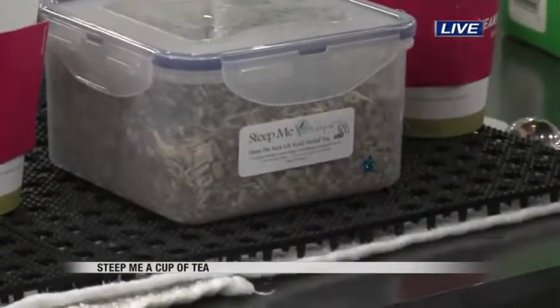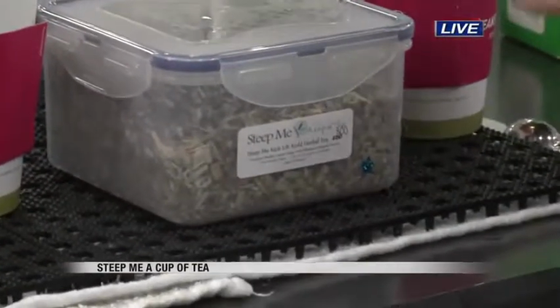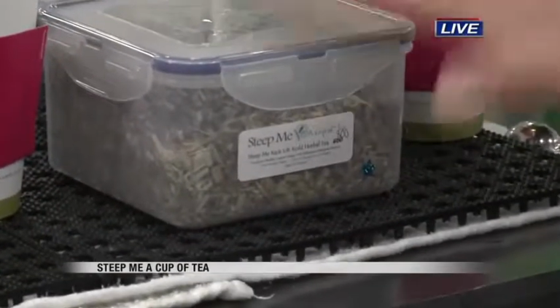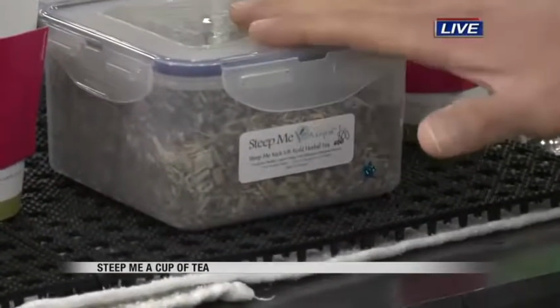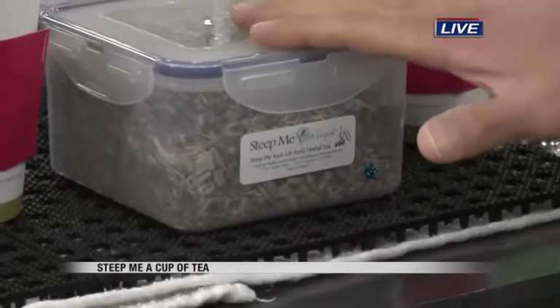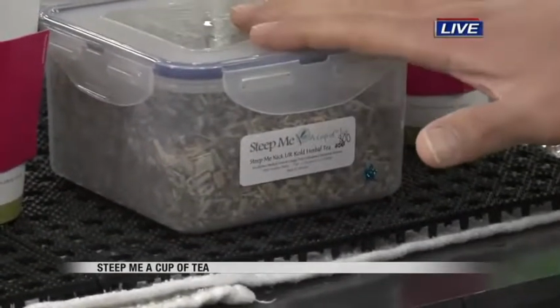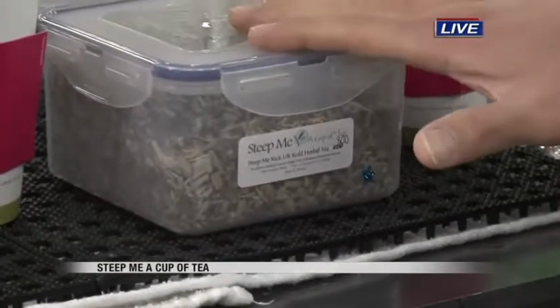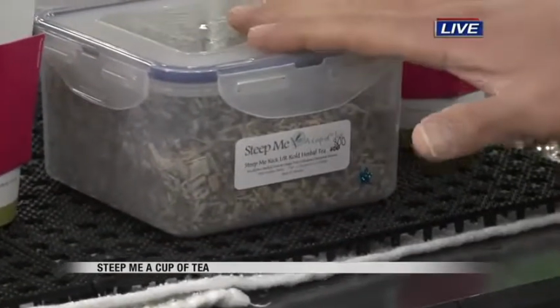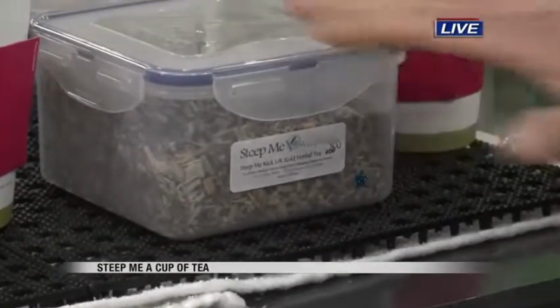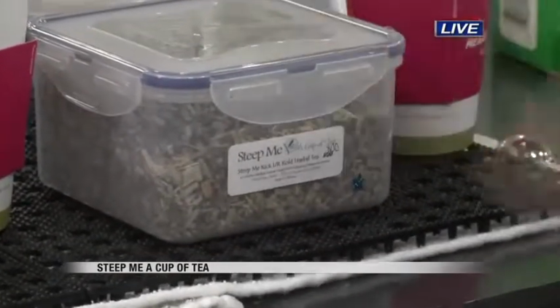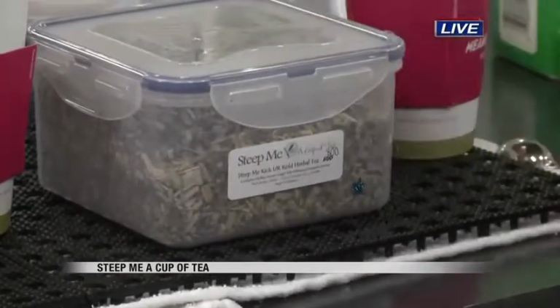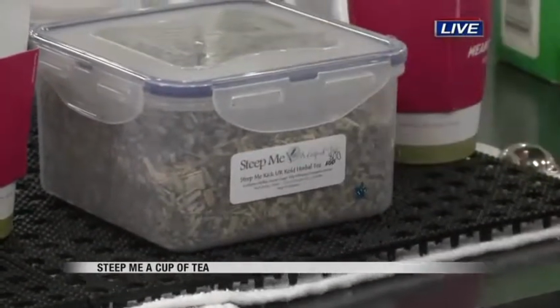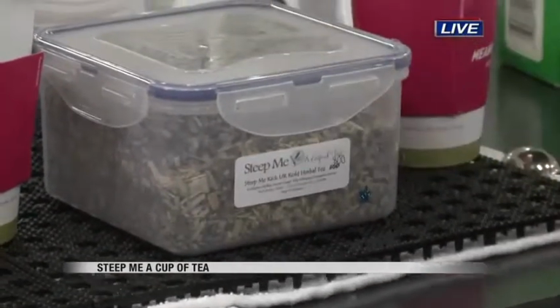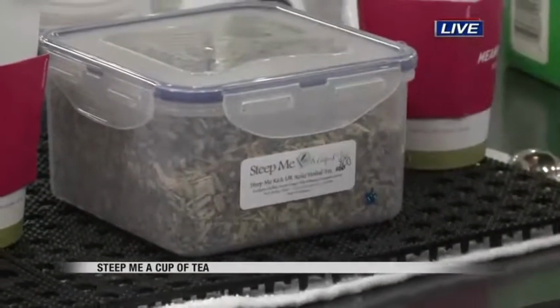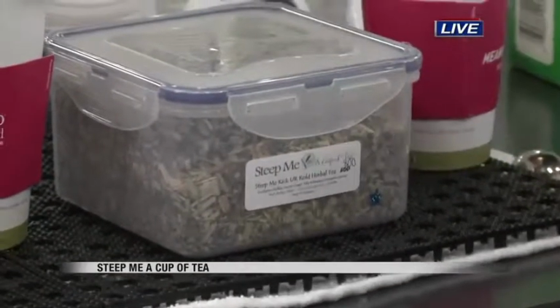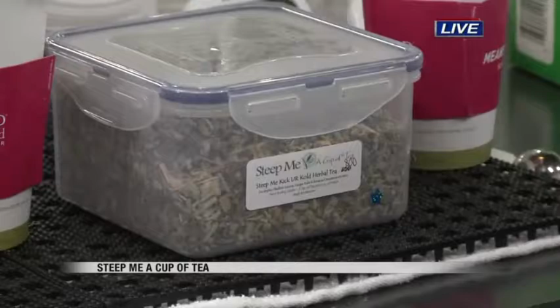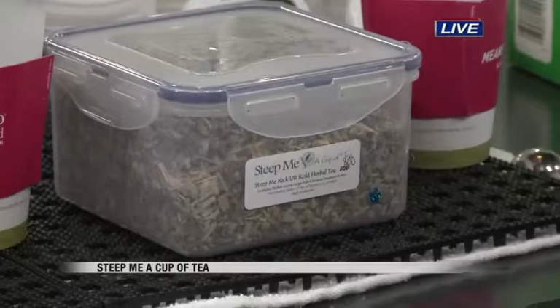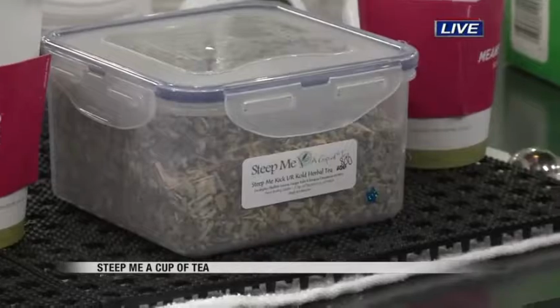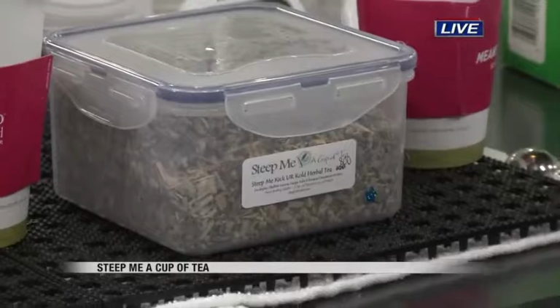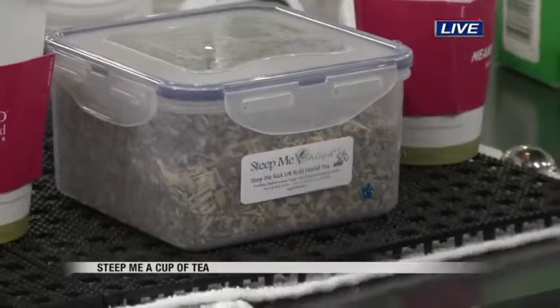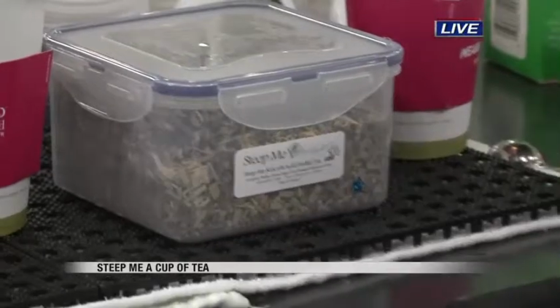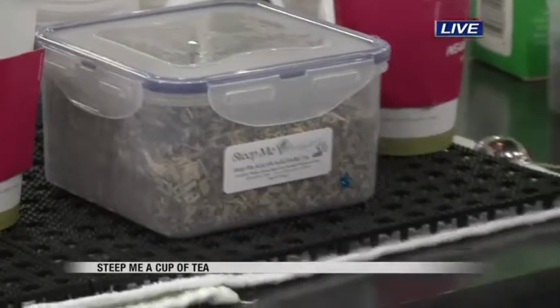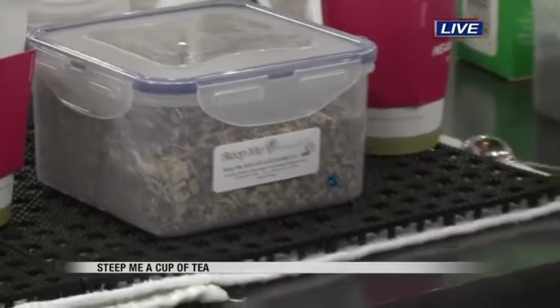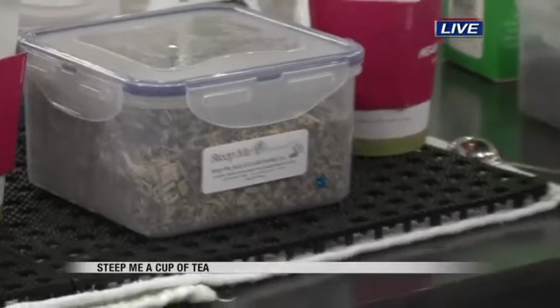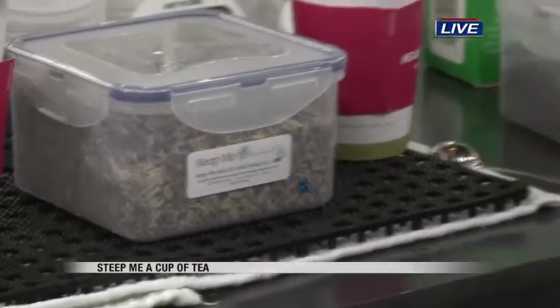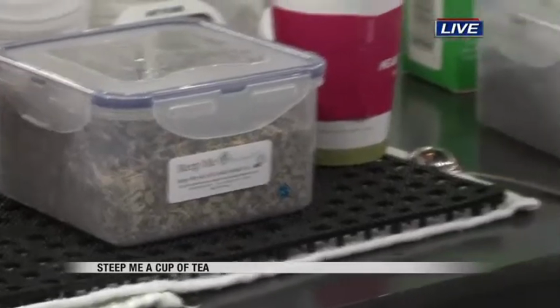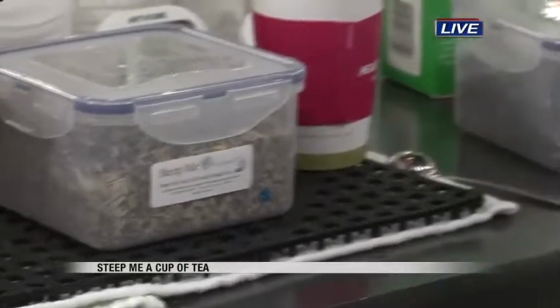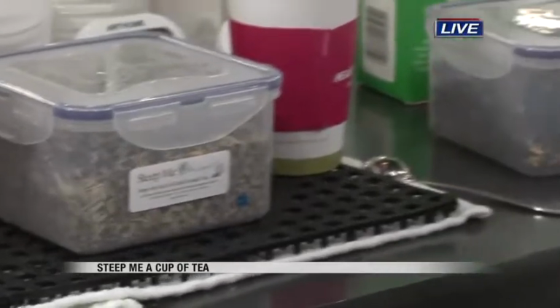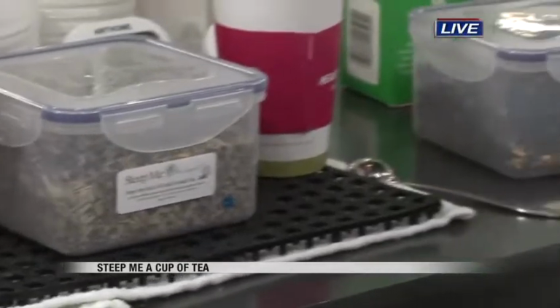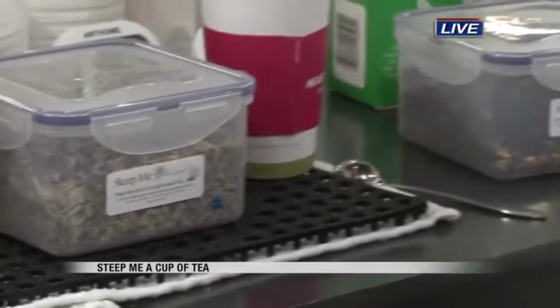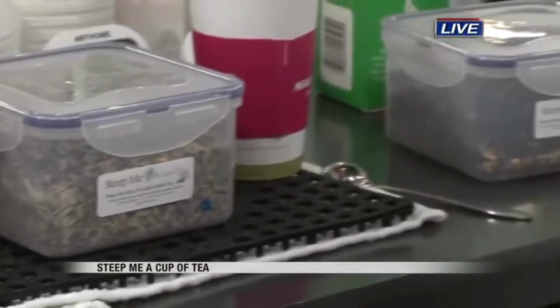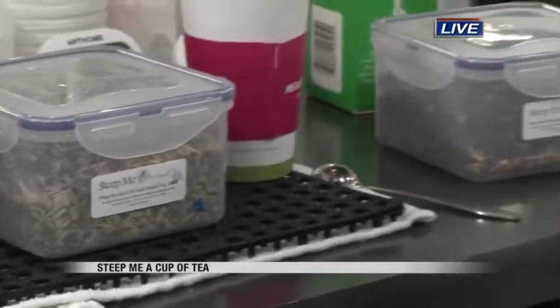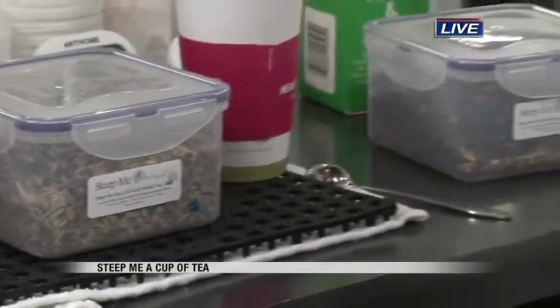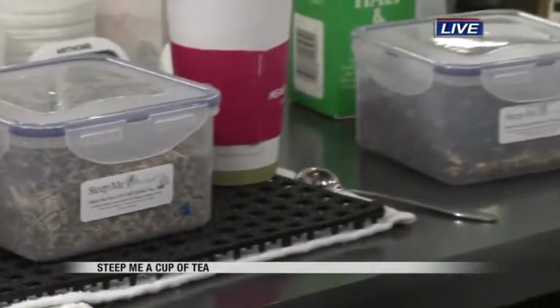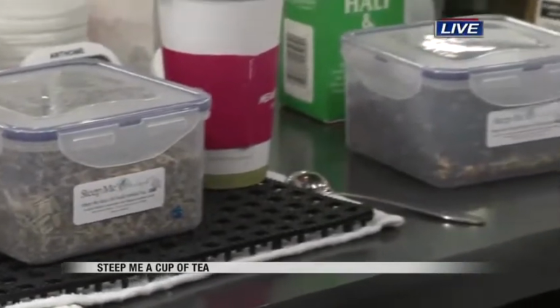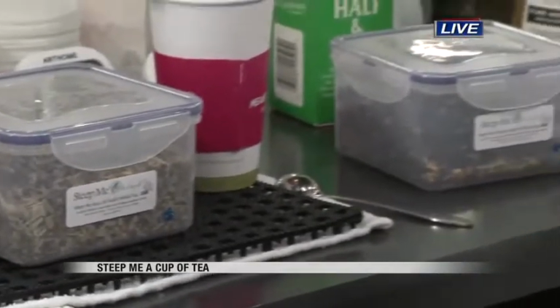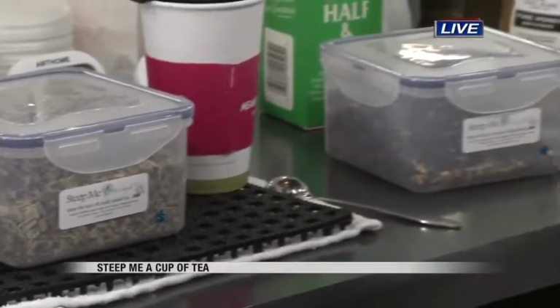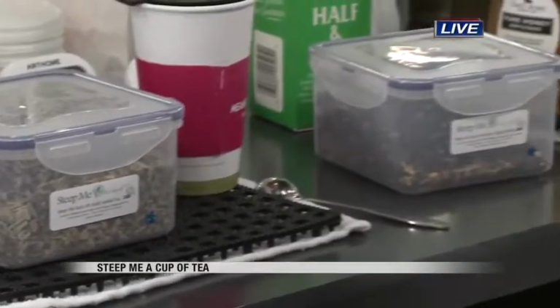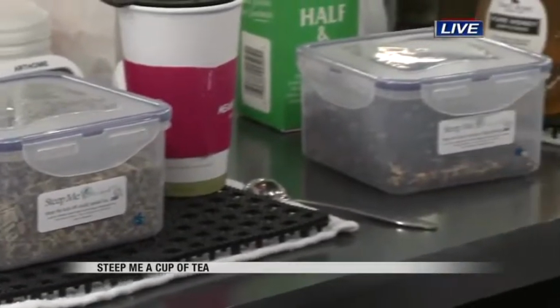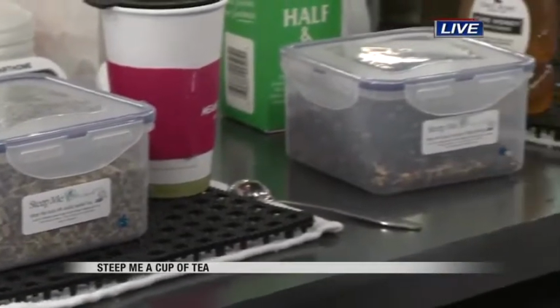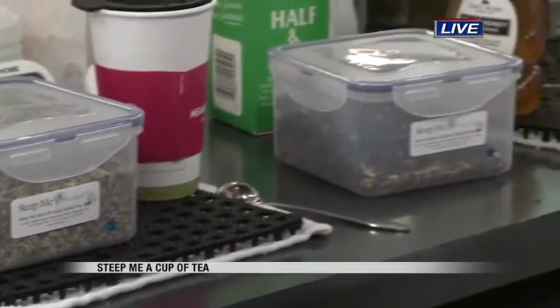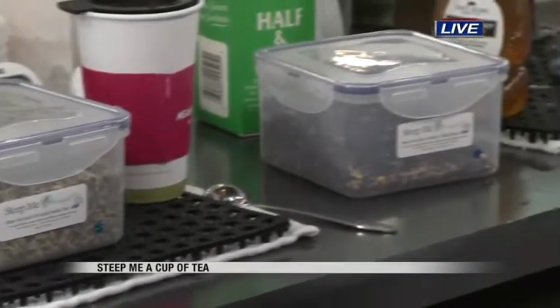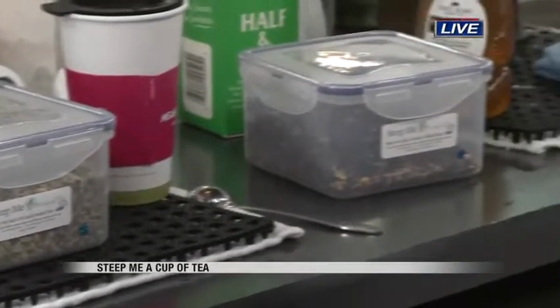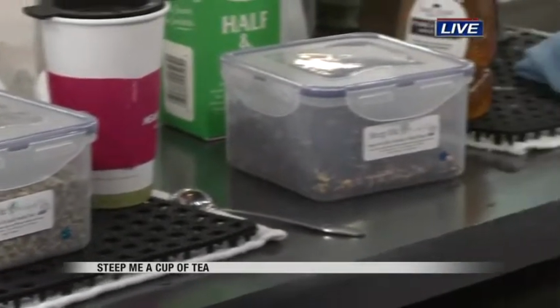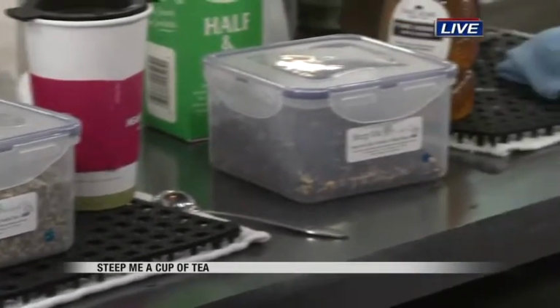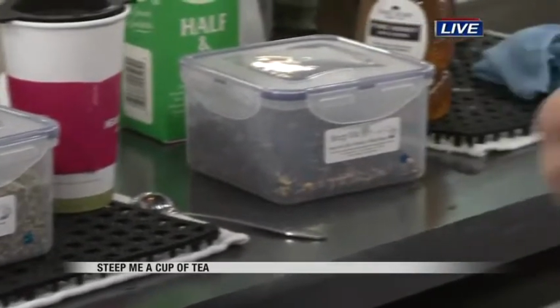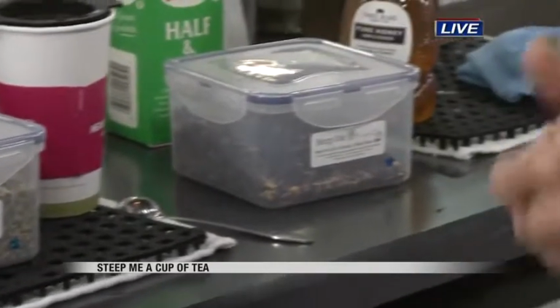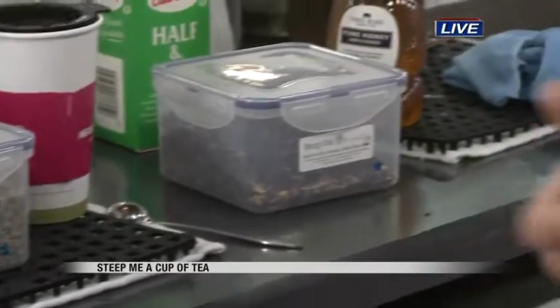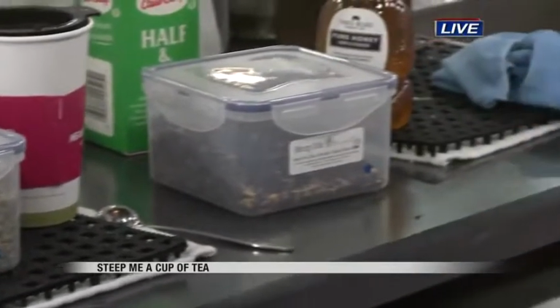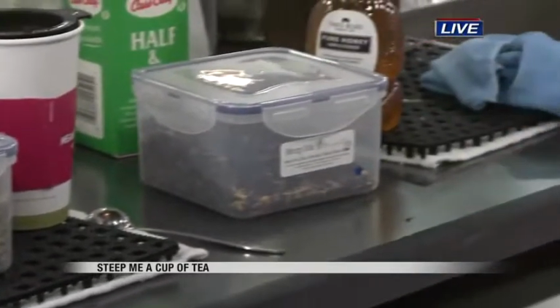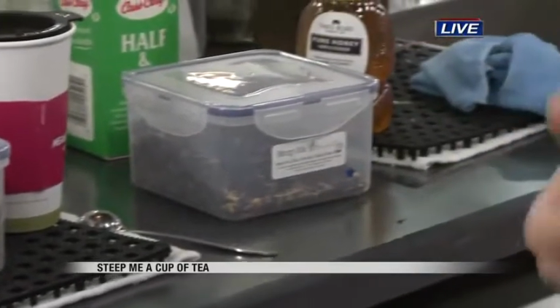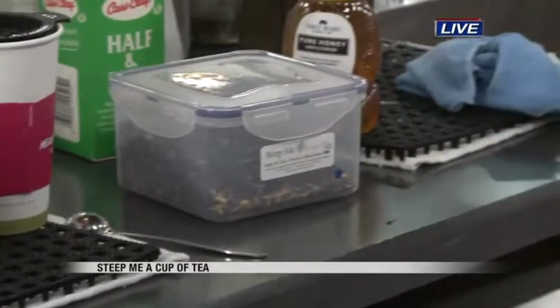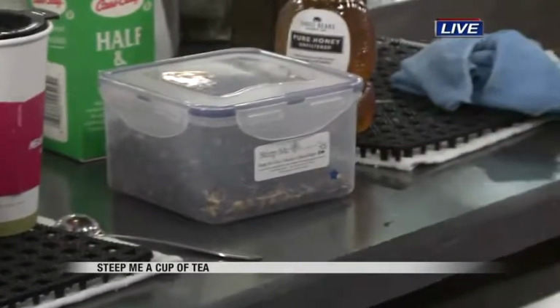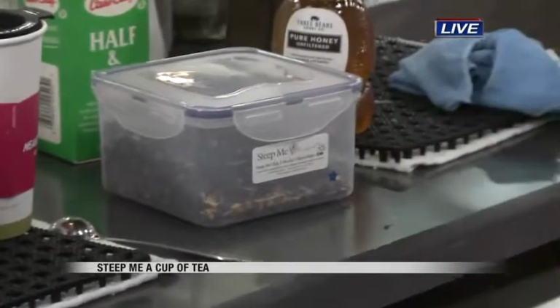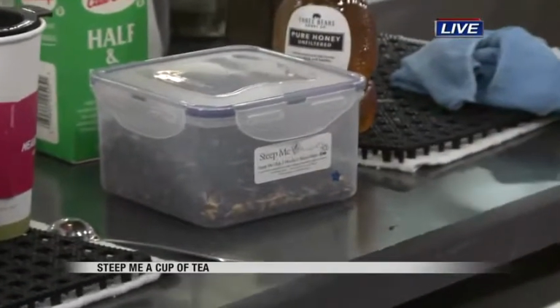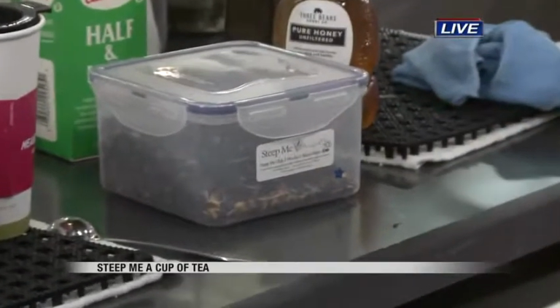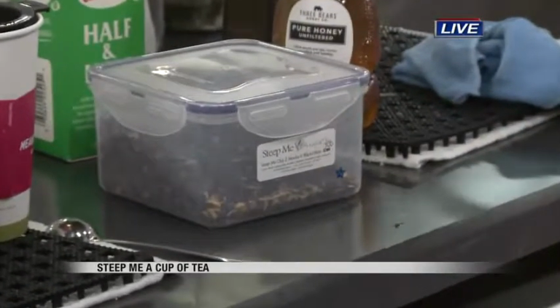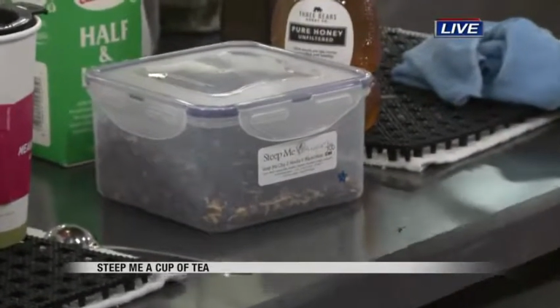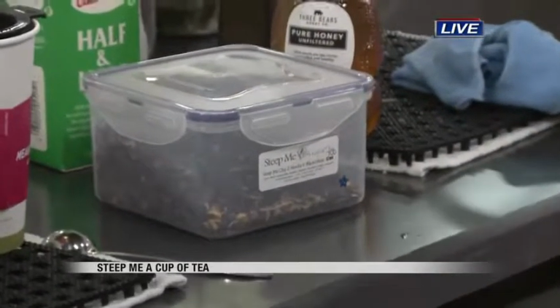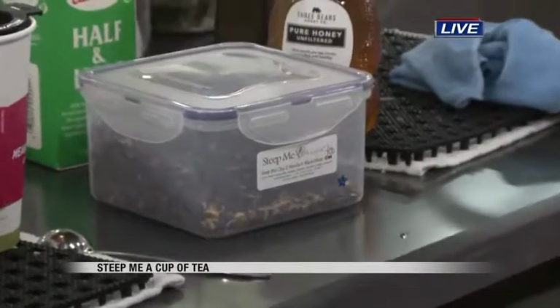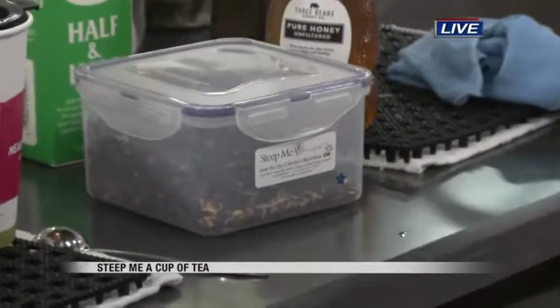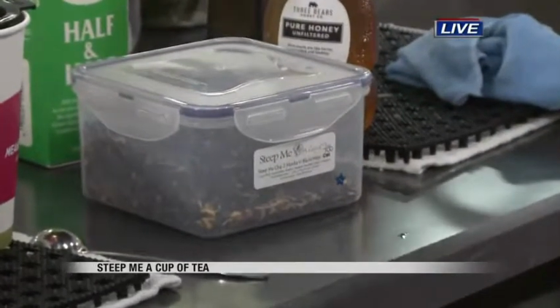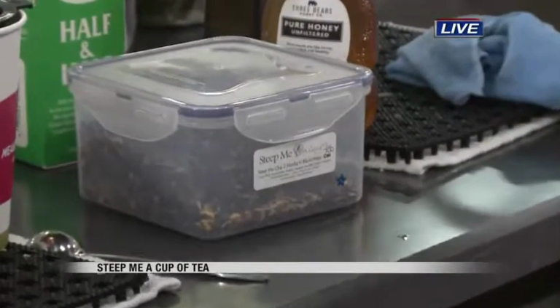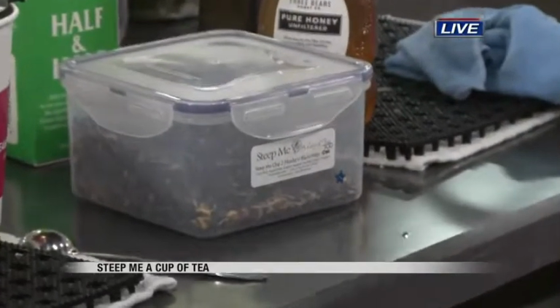Everything here is raw. Nothing is pre-sweetened, pre-dairied, pre-creamed. It's all pure and raw.